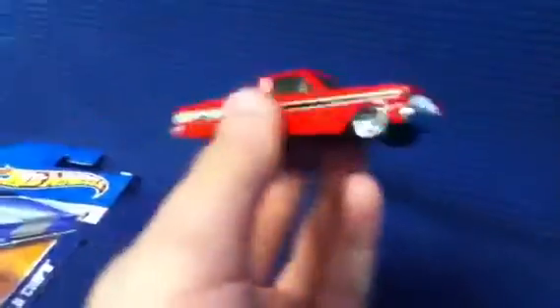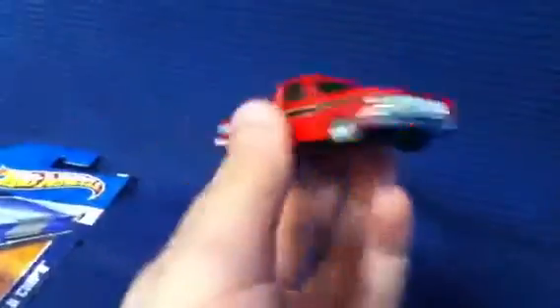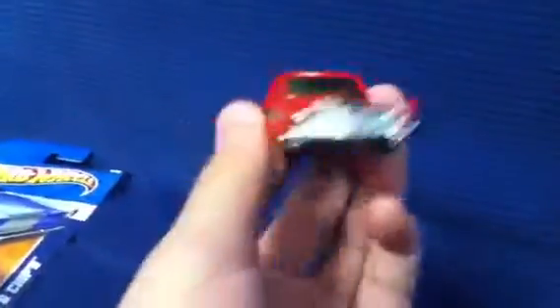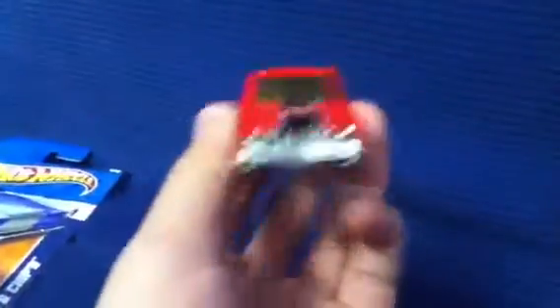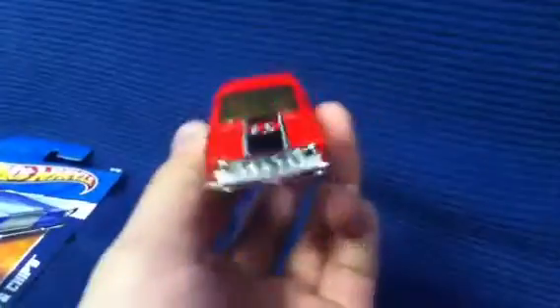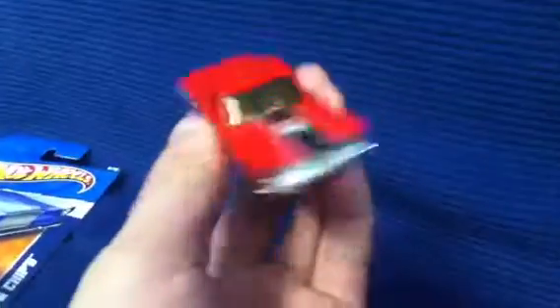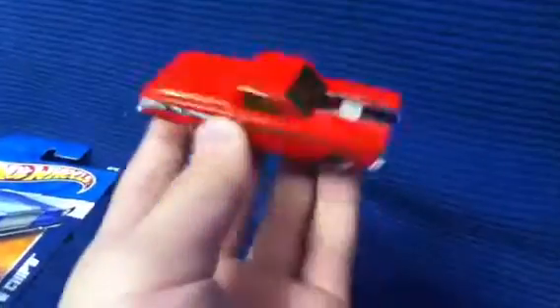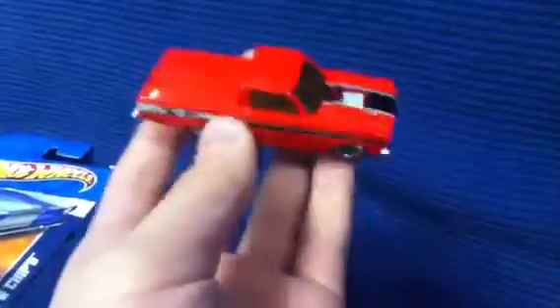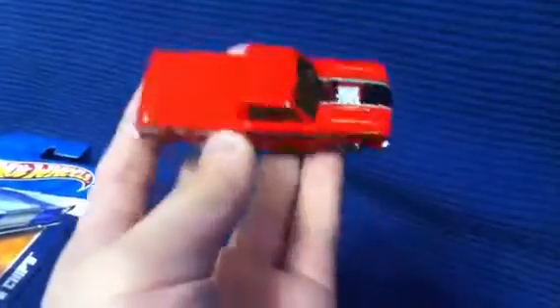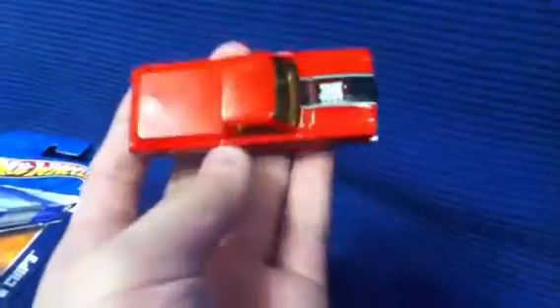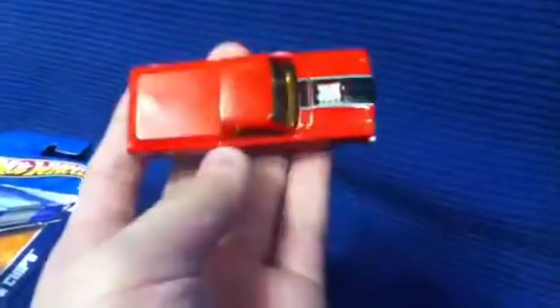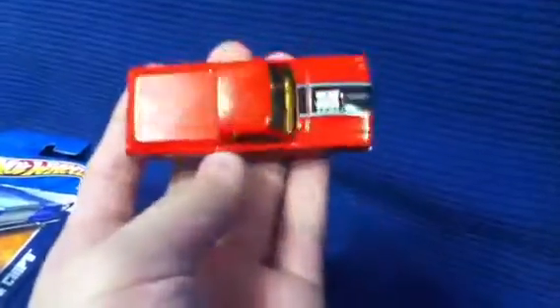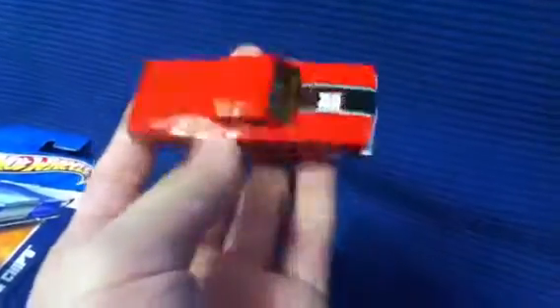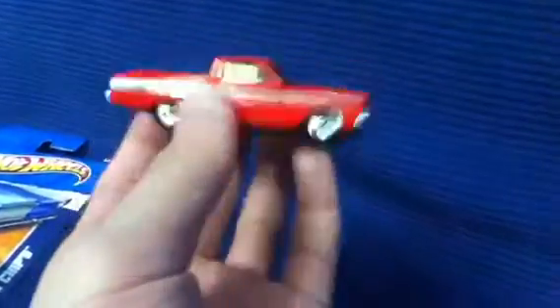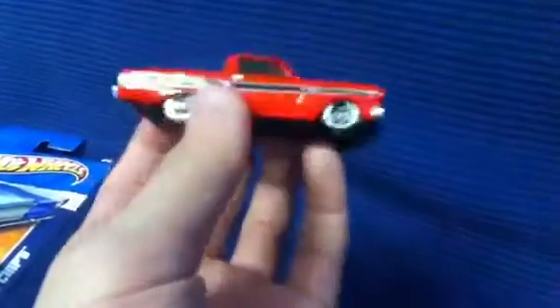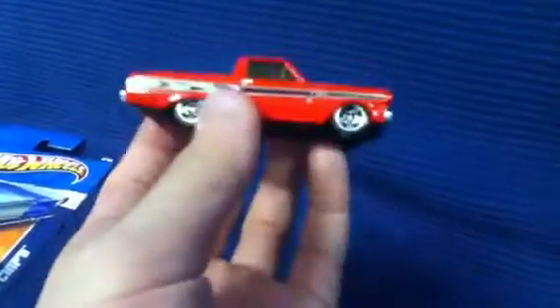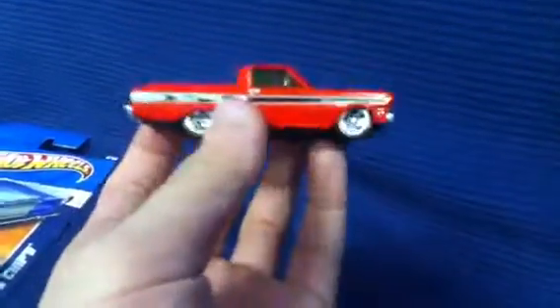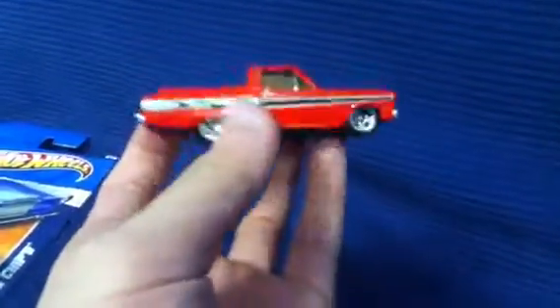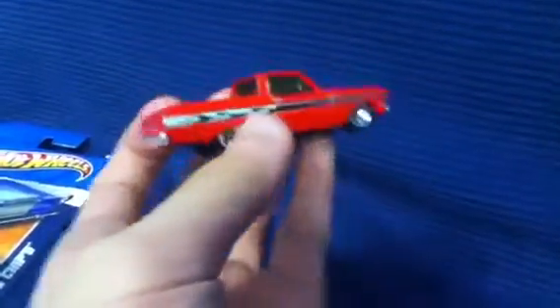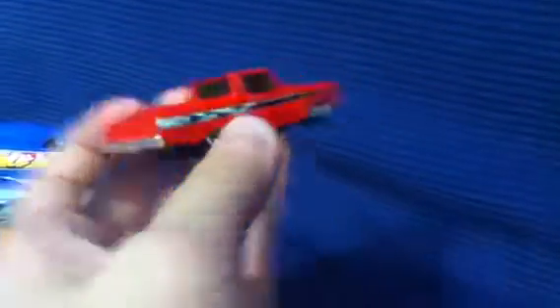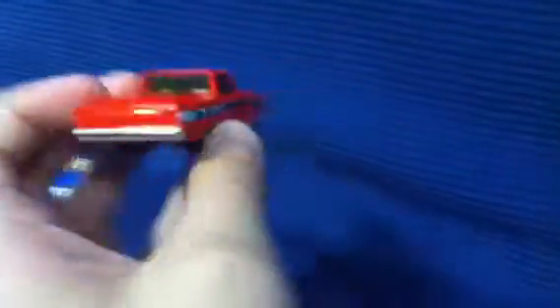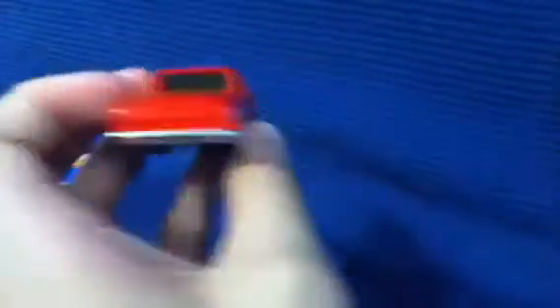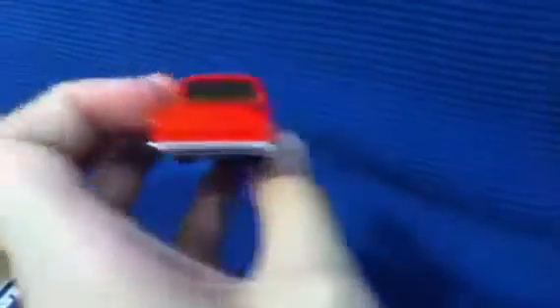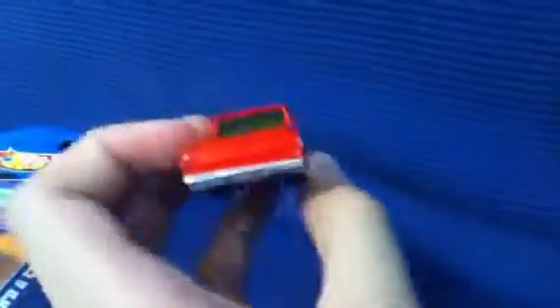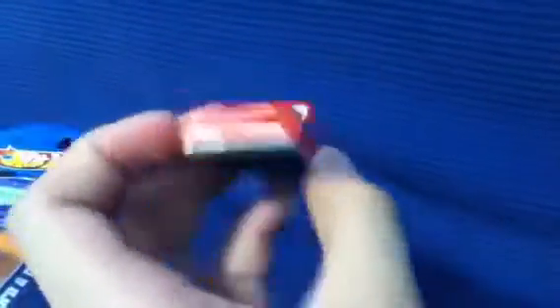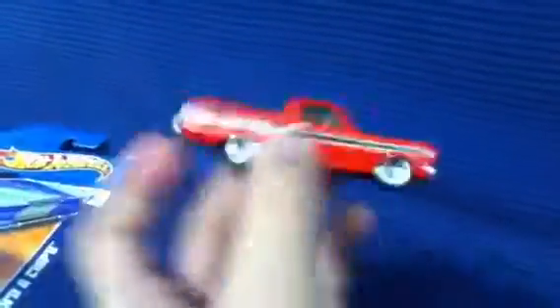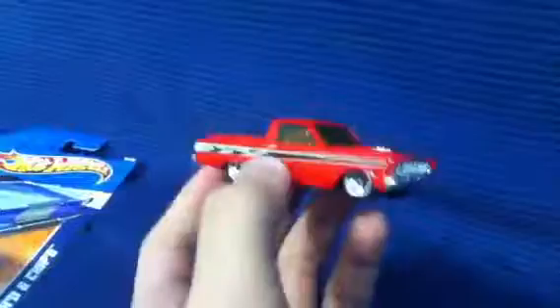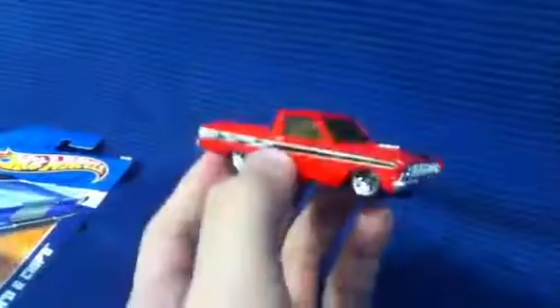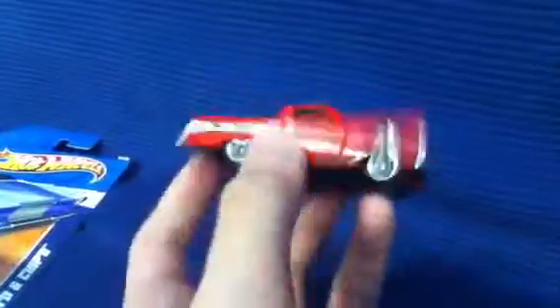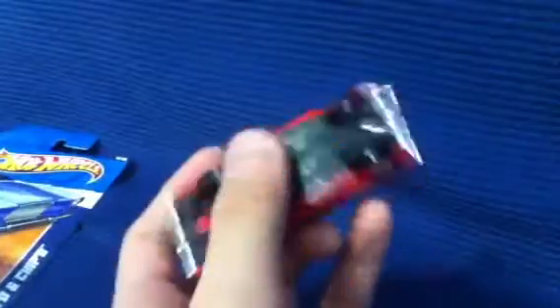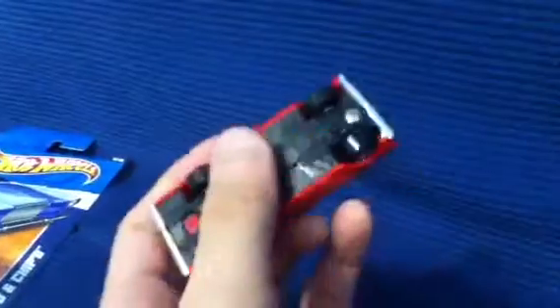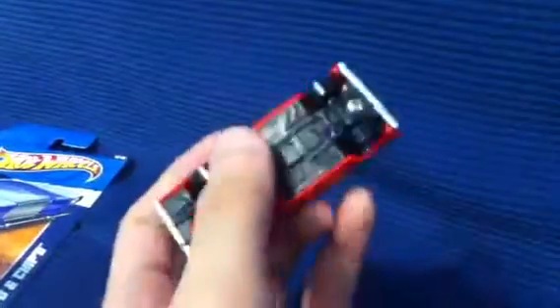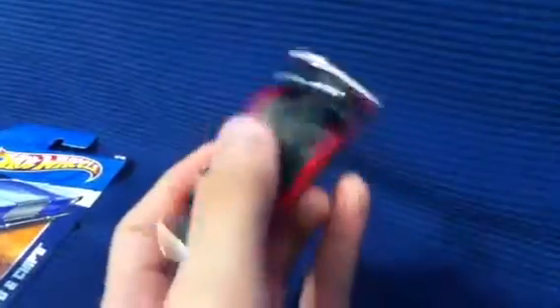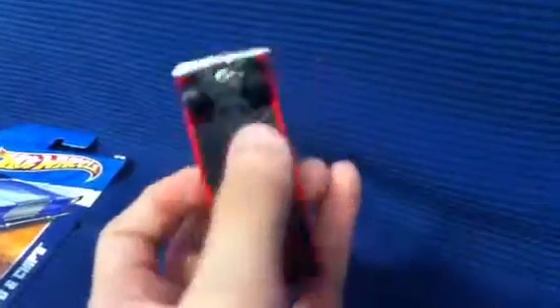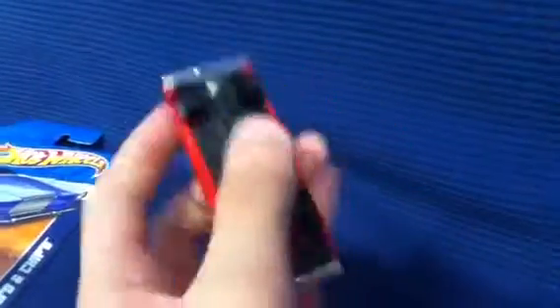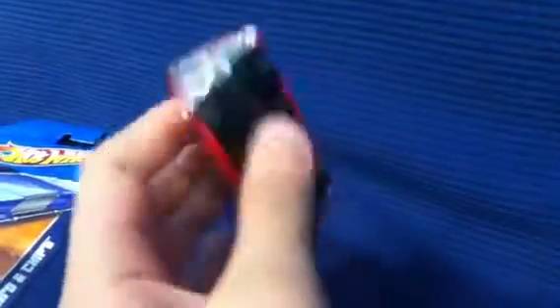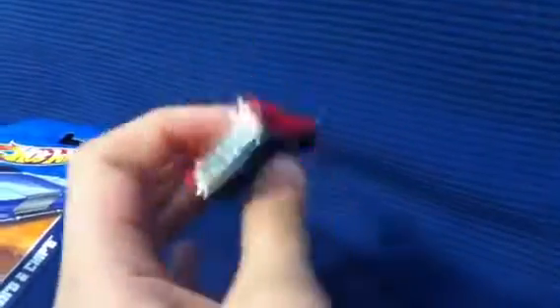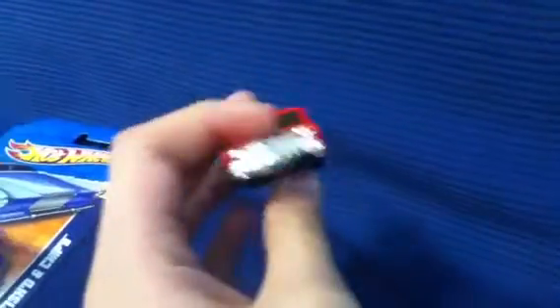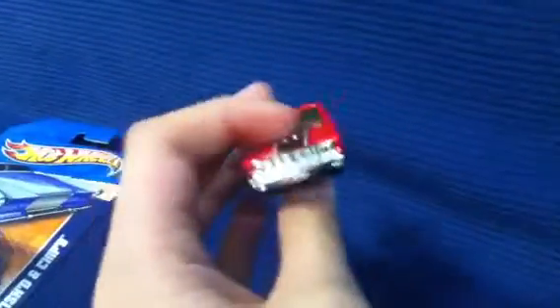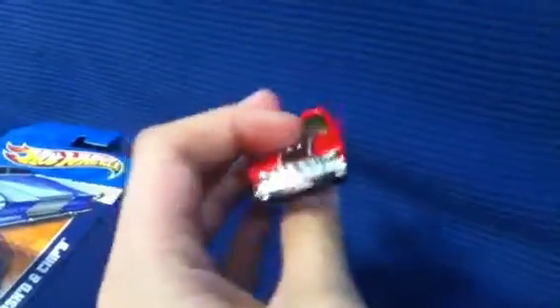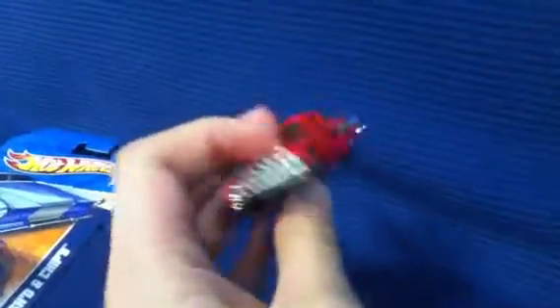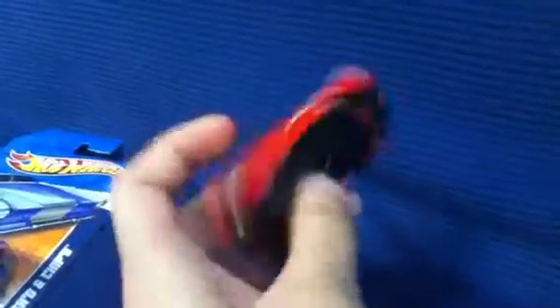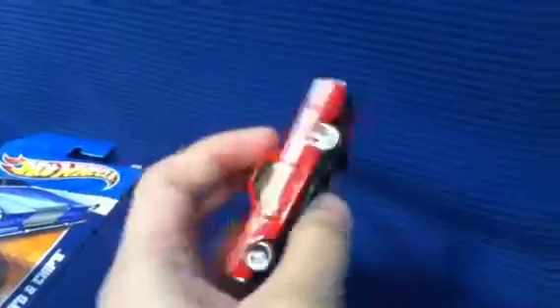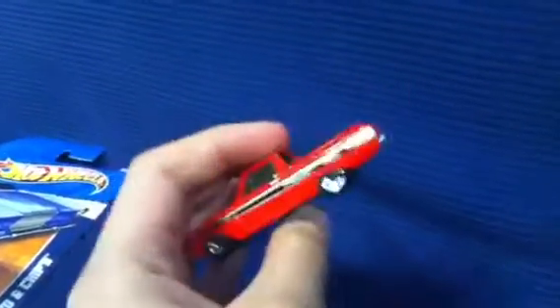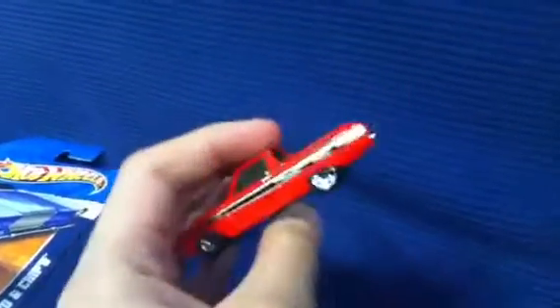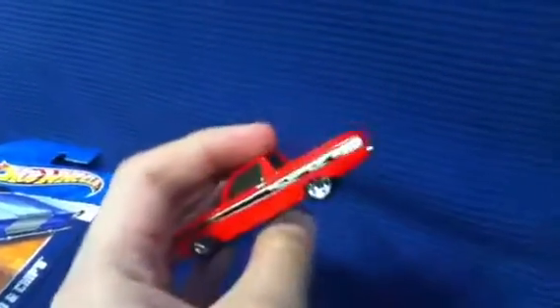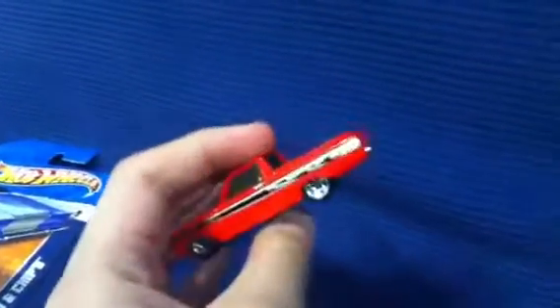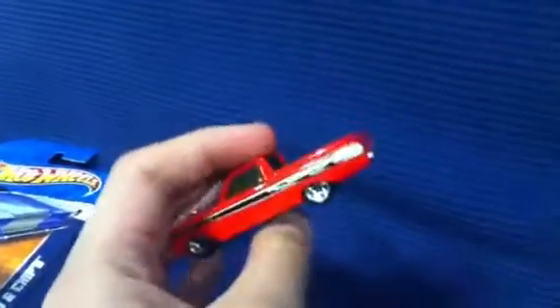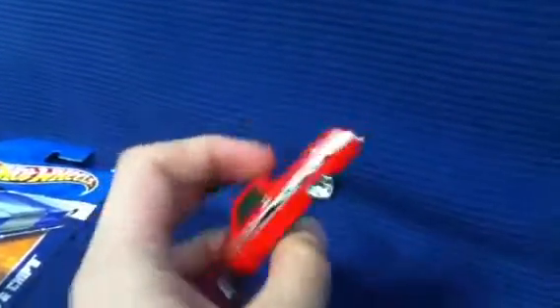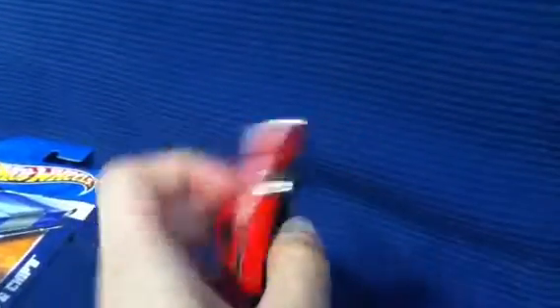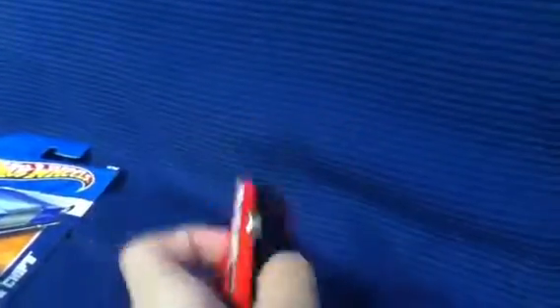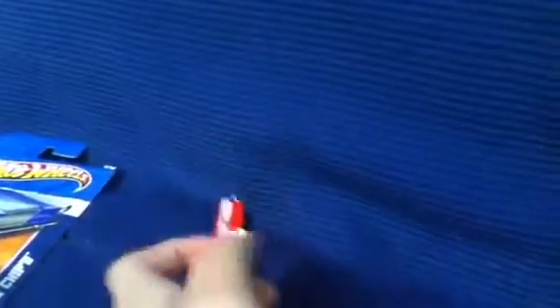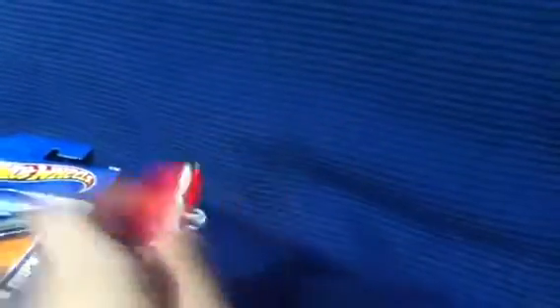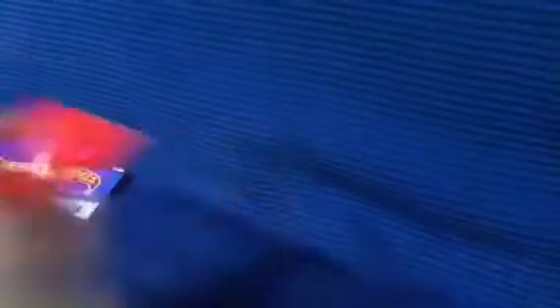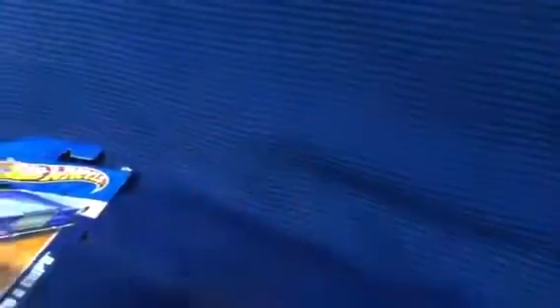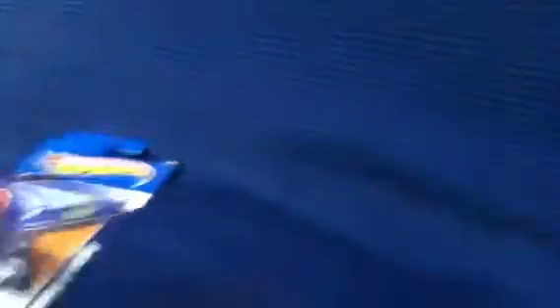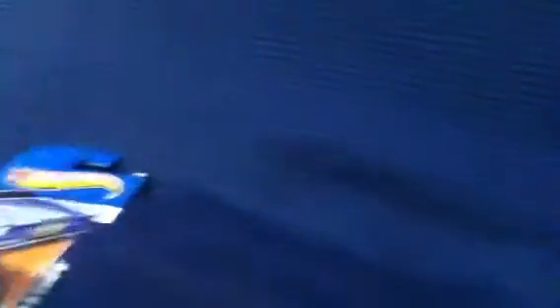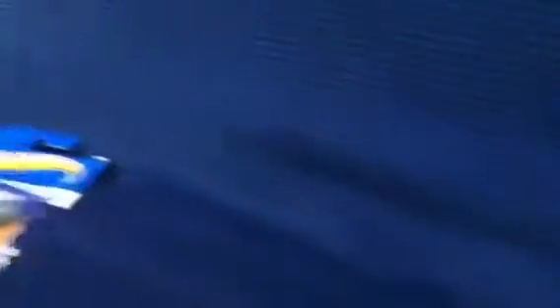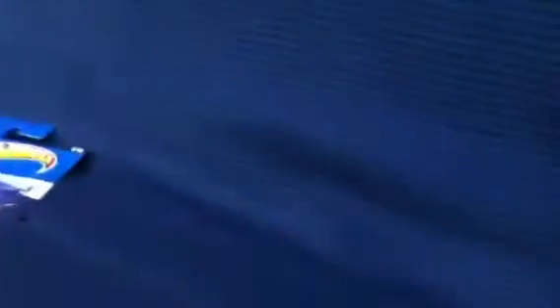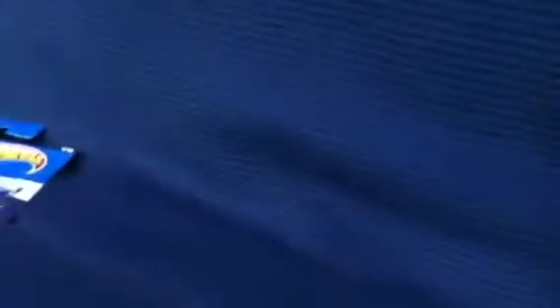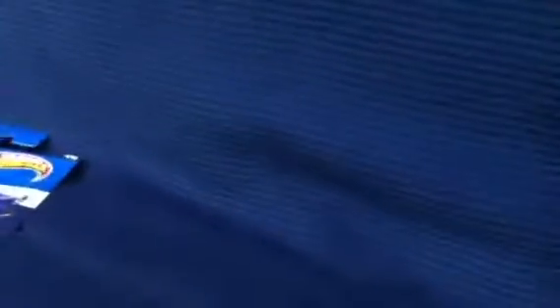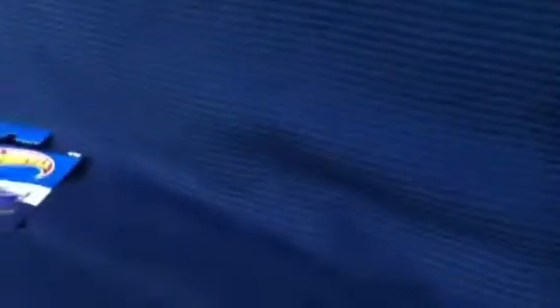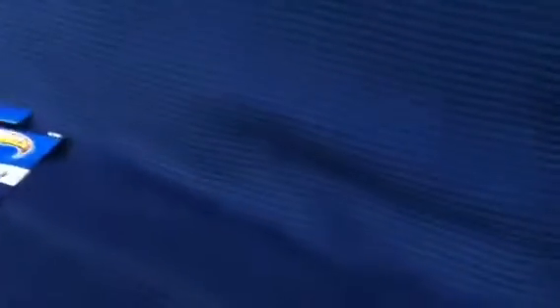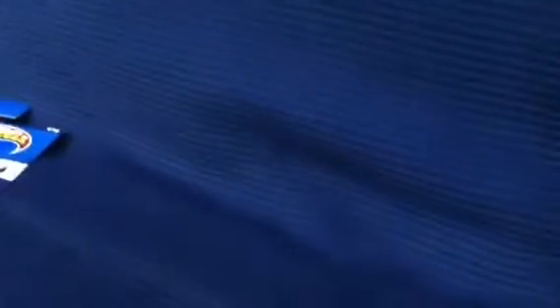A loose car — opened it up. A 65 Ranchero. It's a nice looking car. It's pretty sharp.